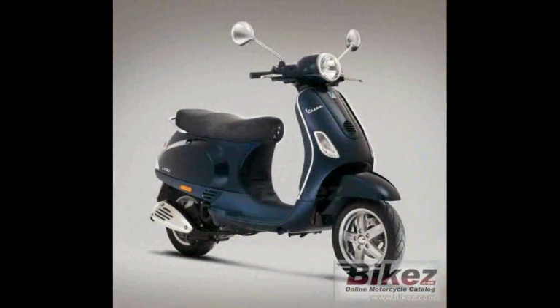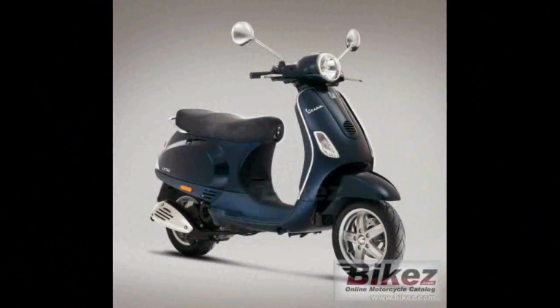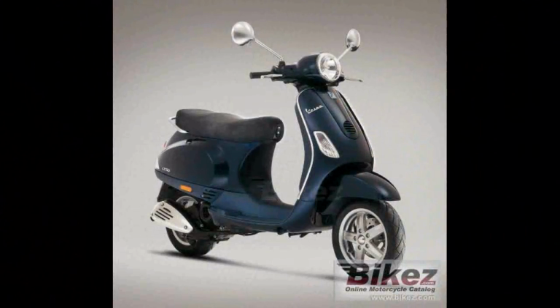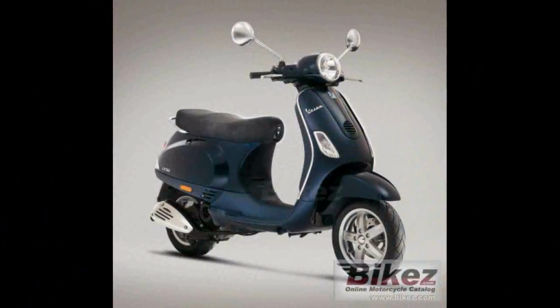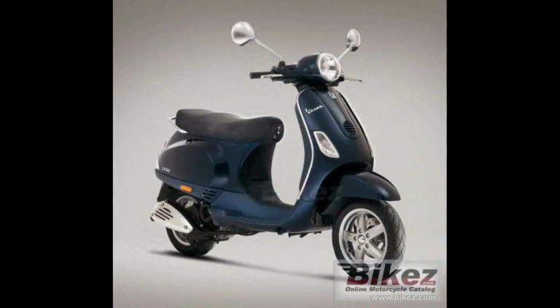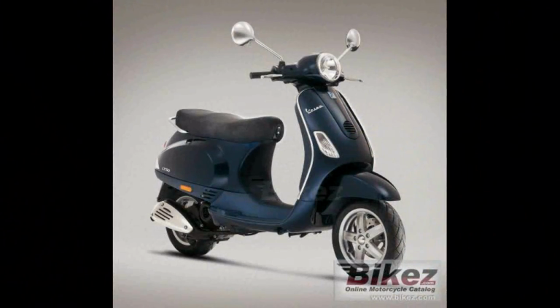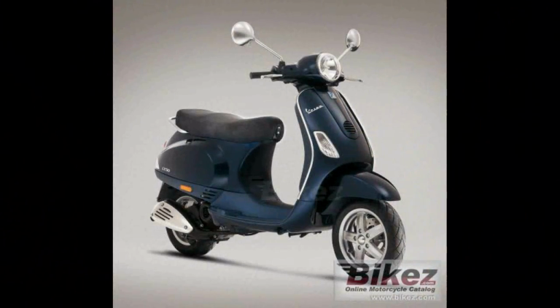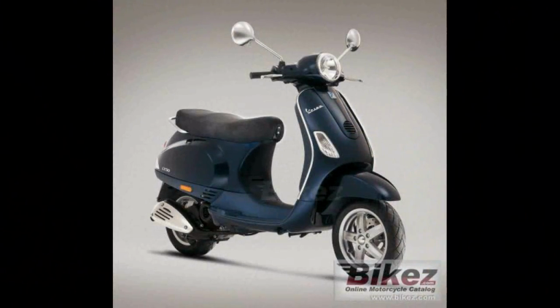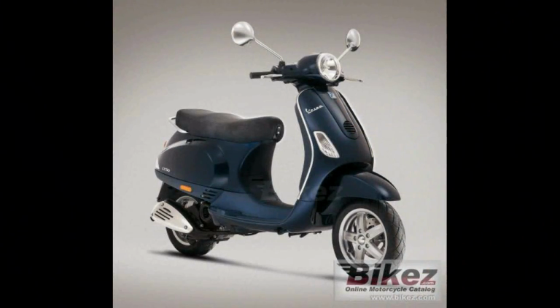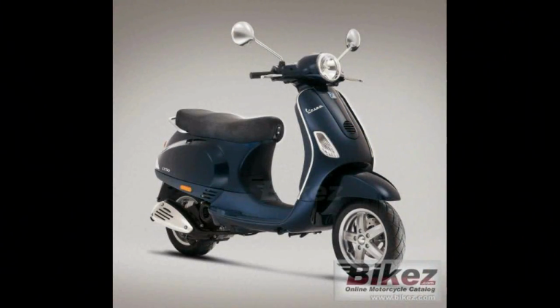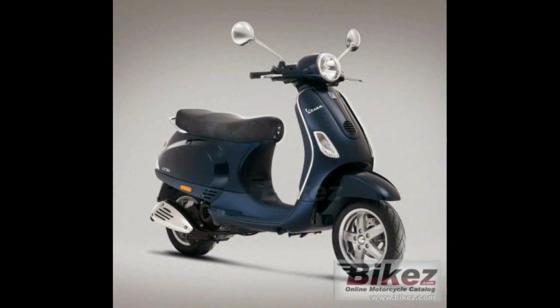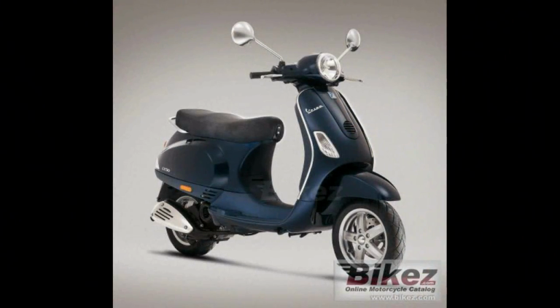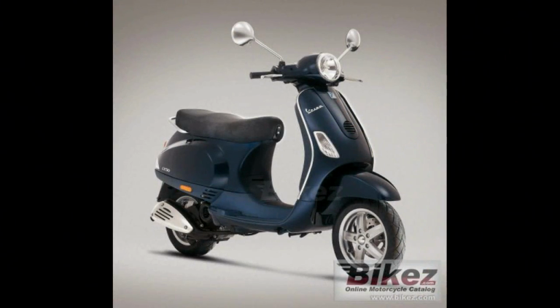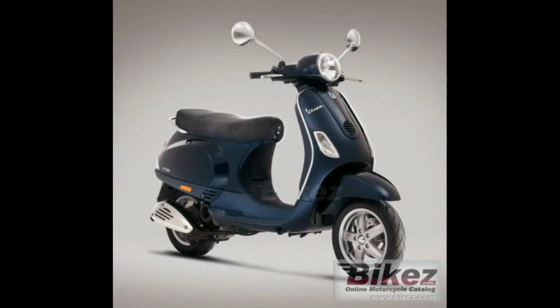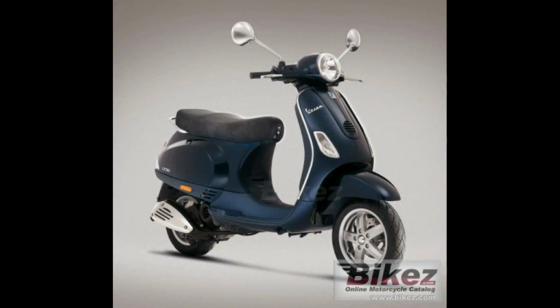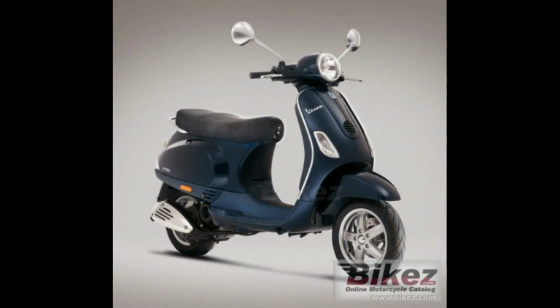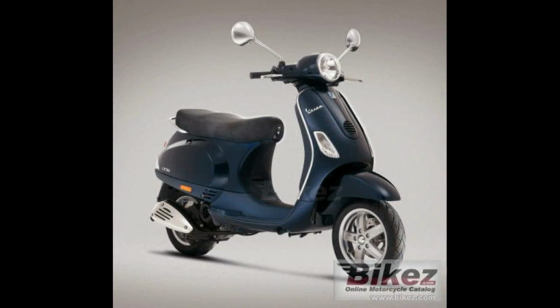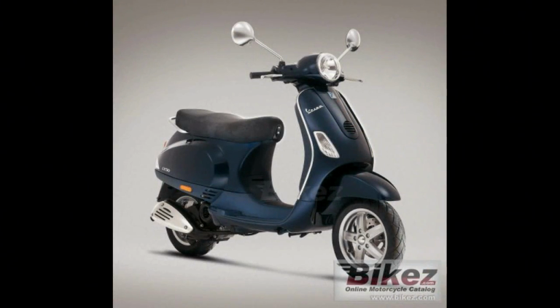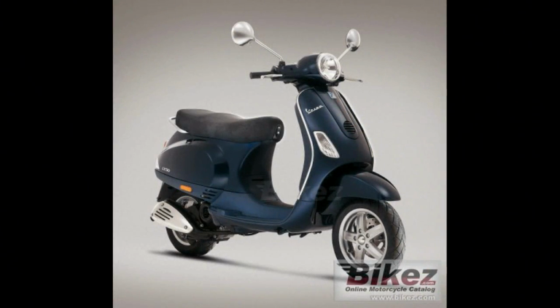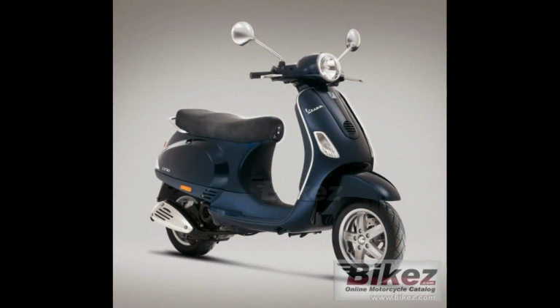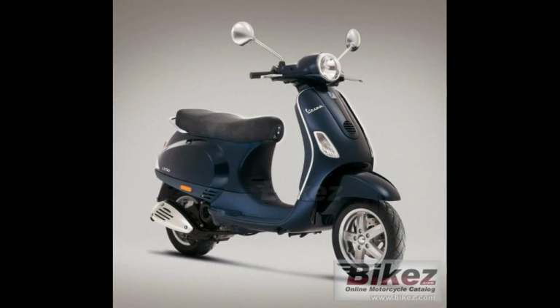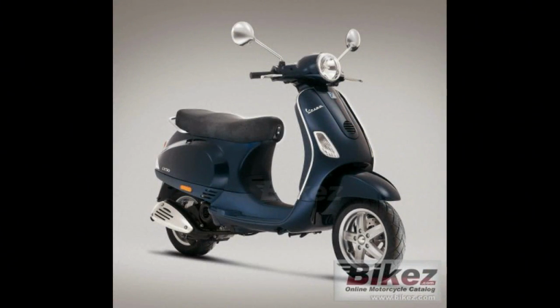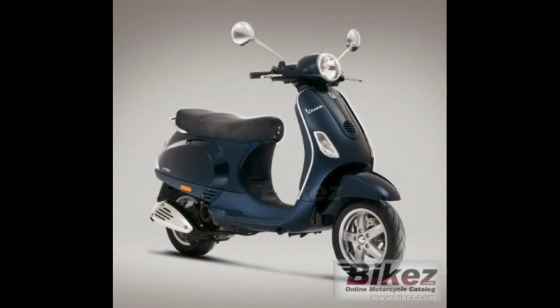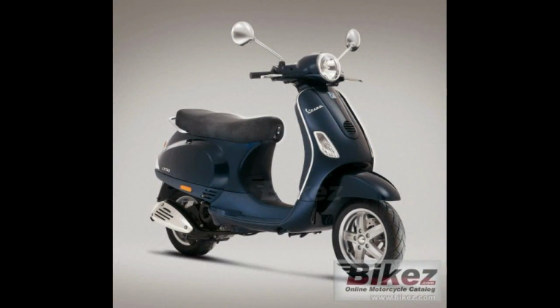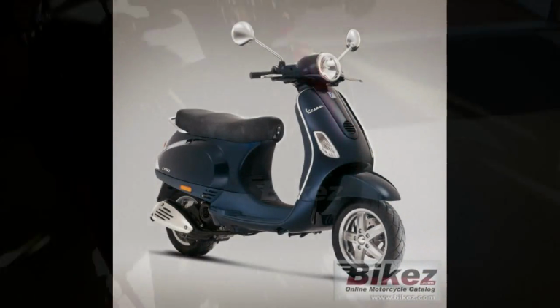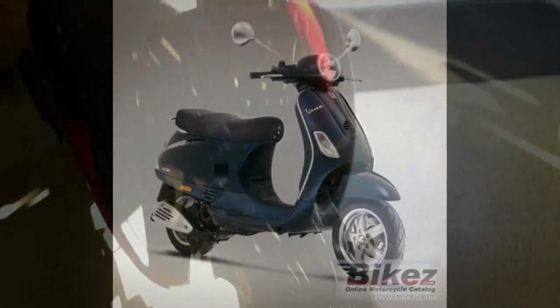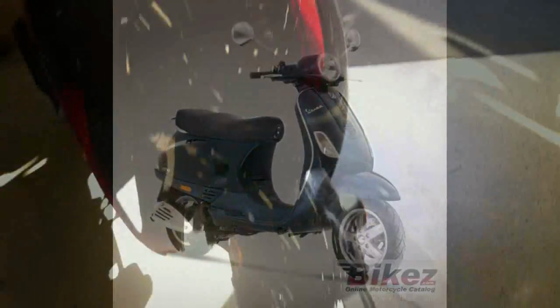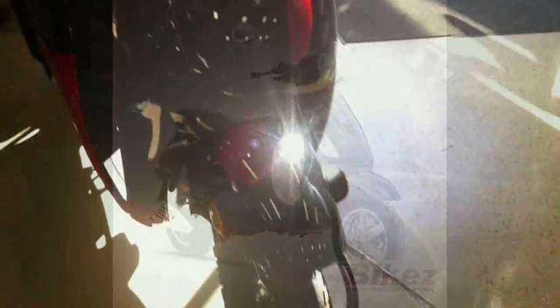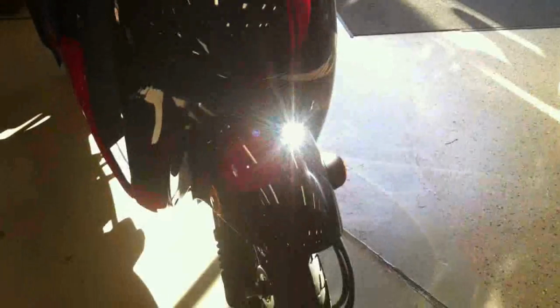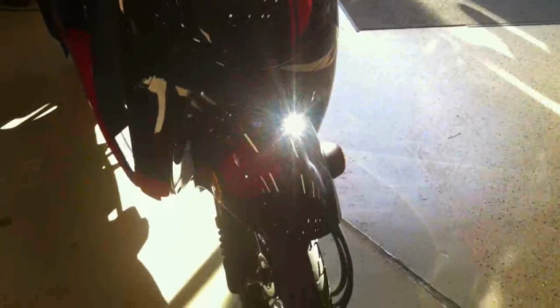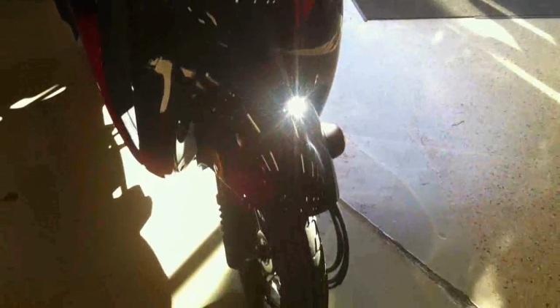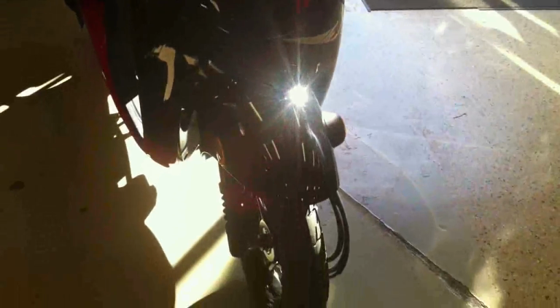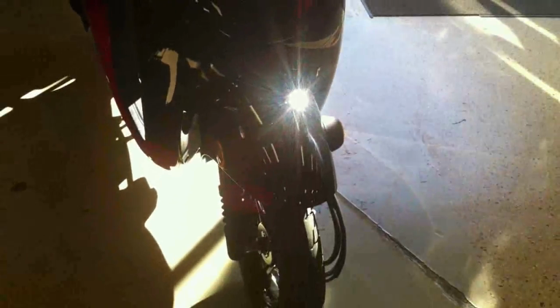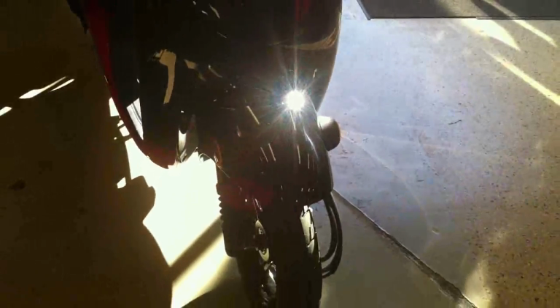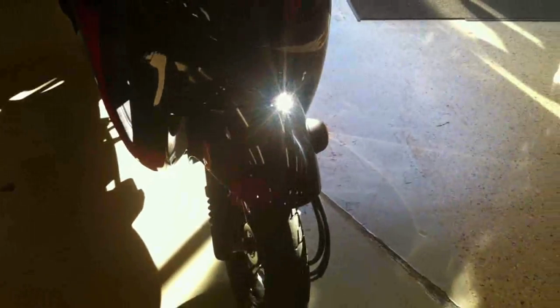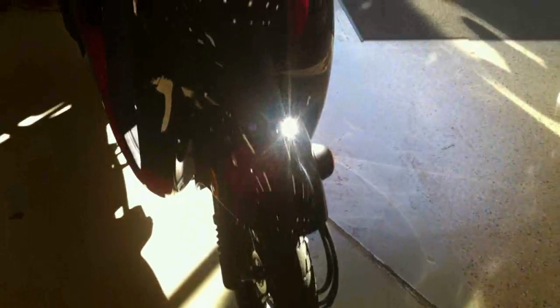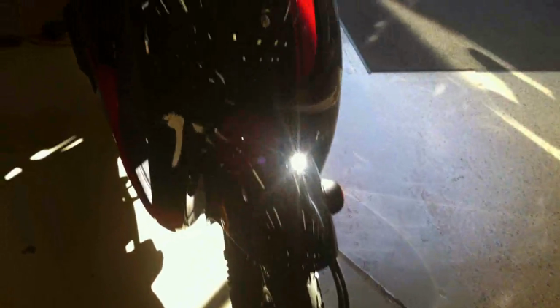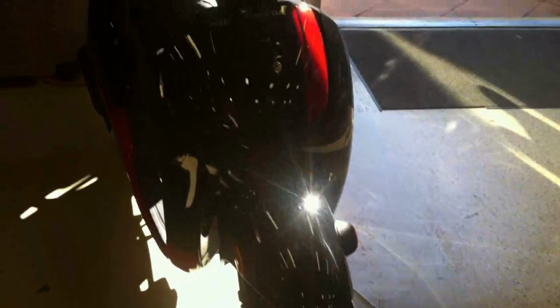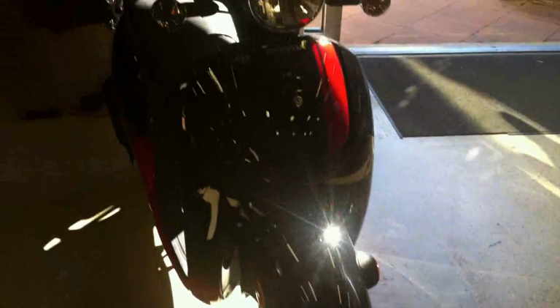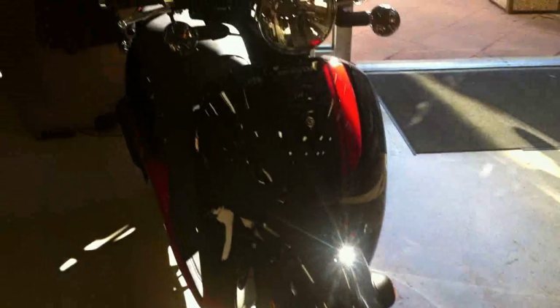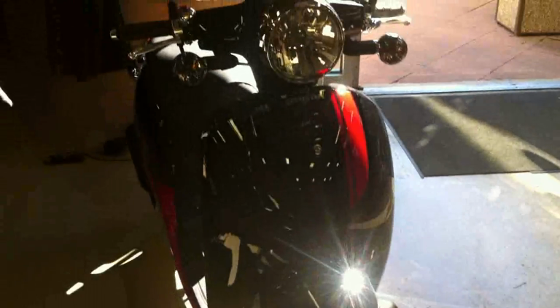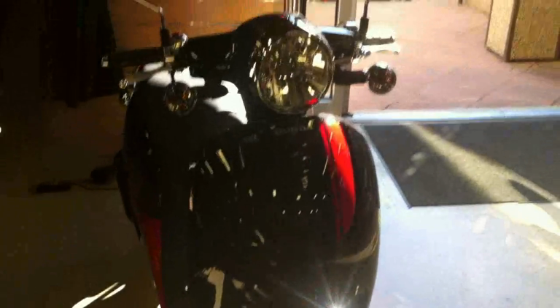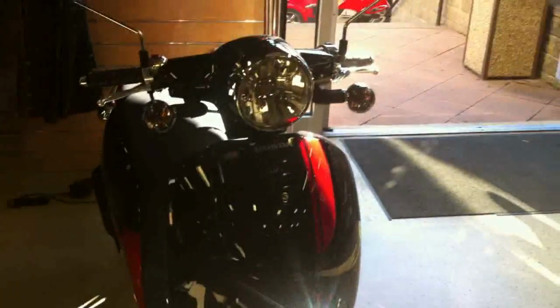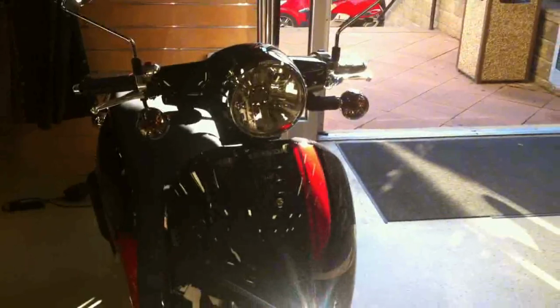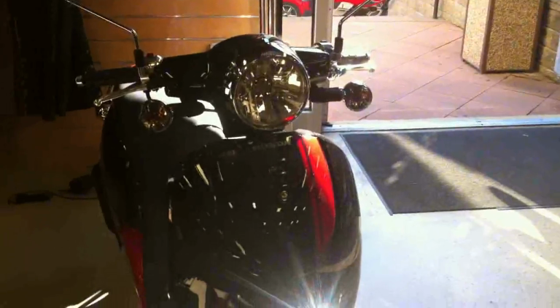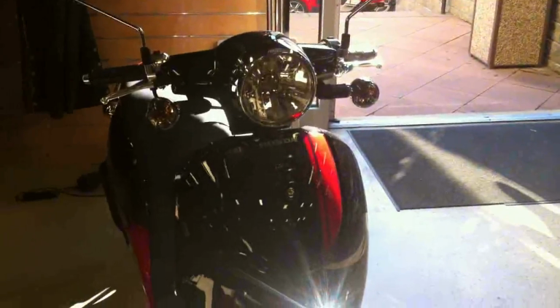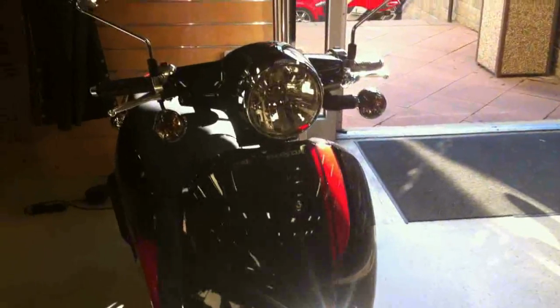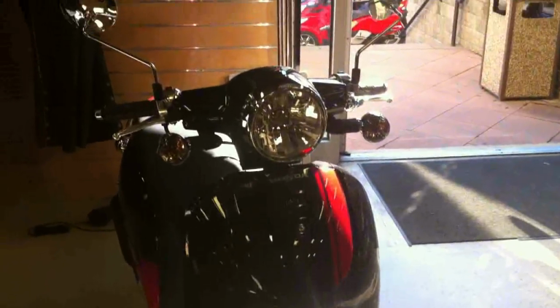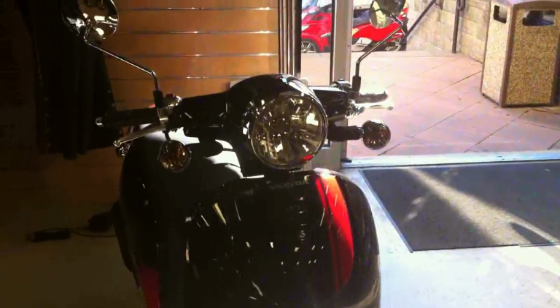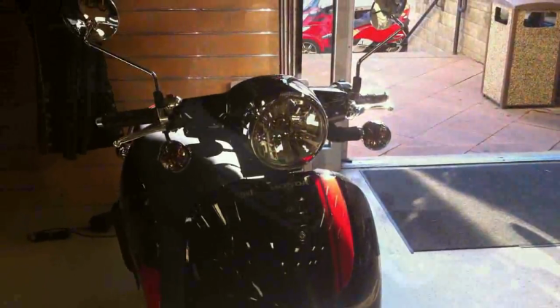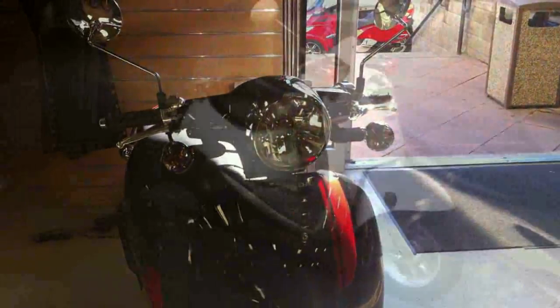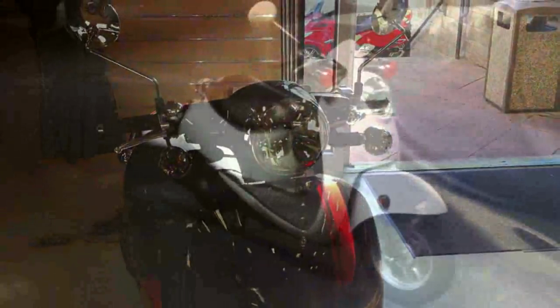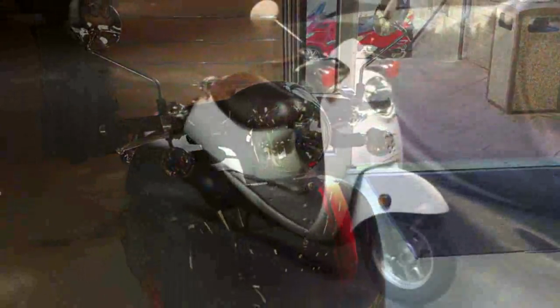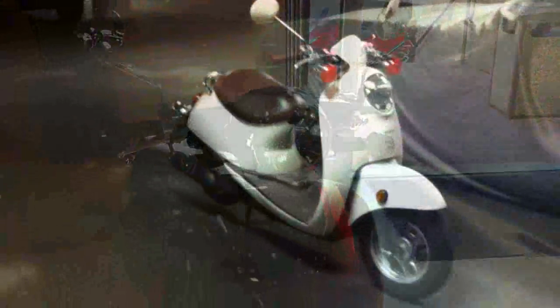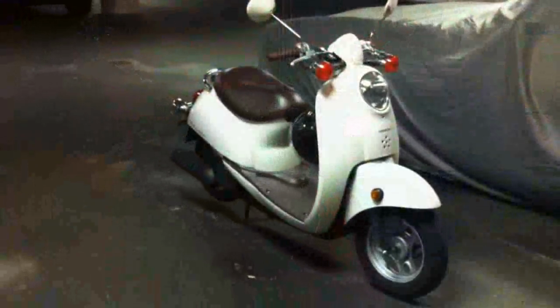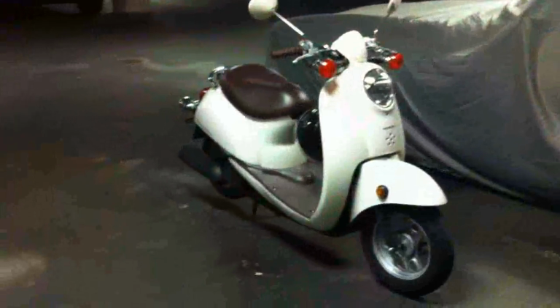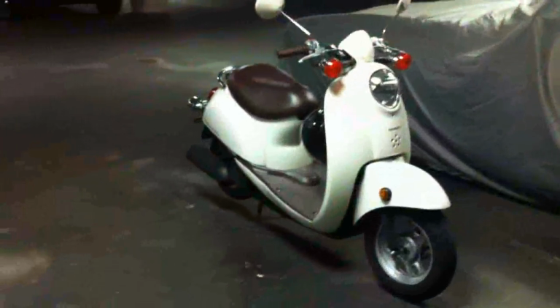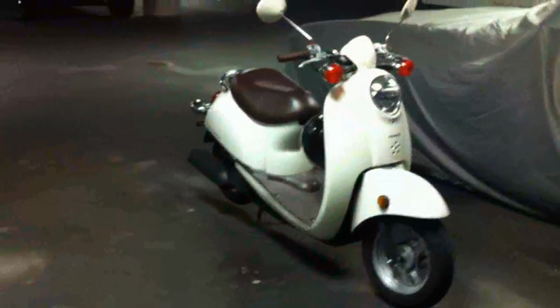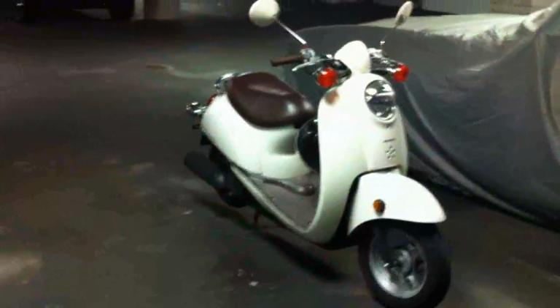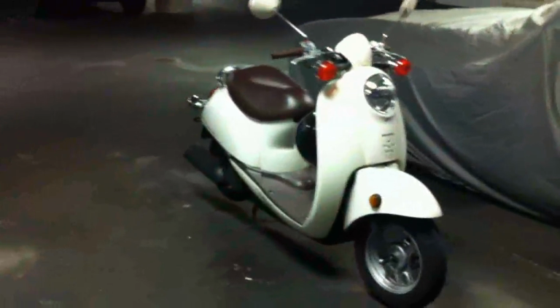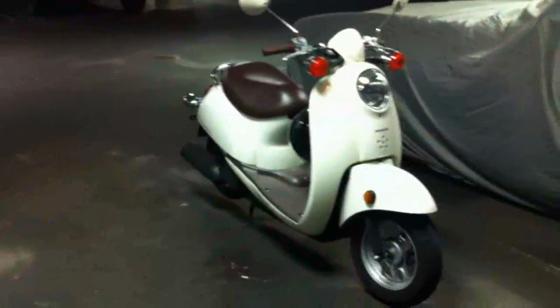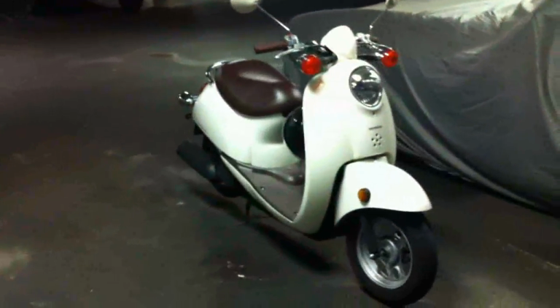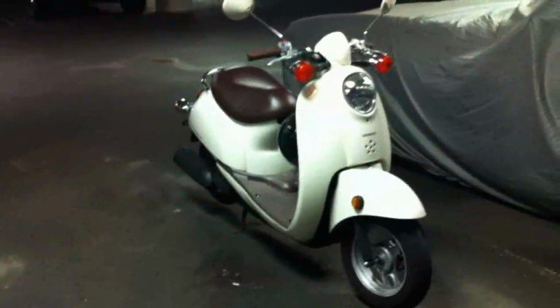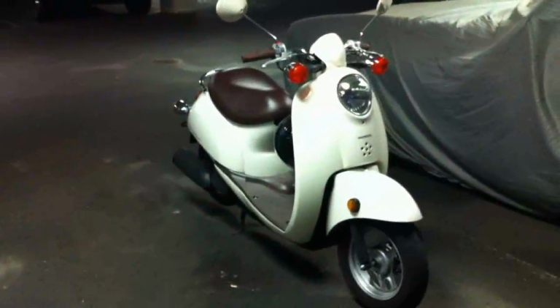Here's a picture of the LX50 so that you can sort of see what I'm talking about. I like the black — the black looks nice.